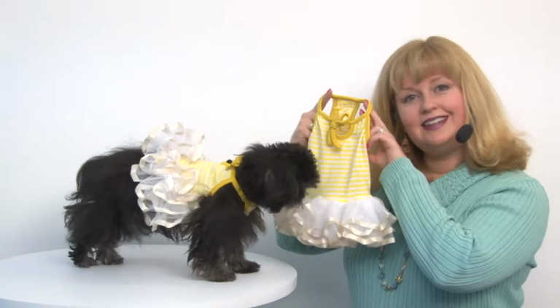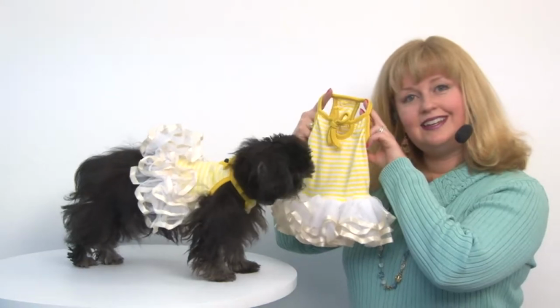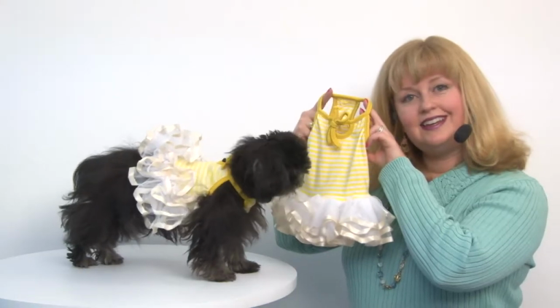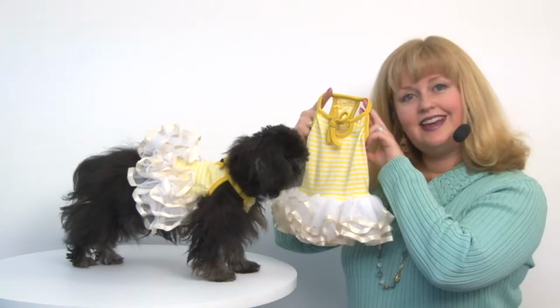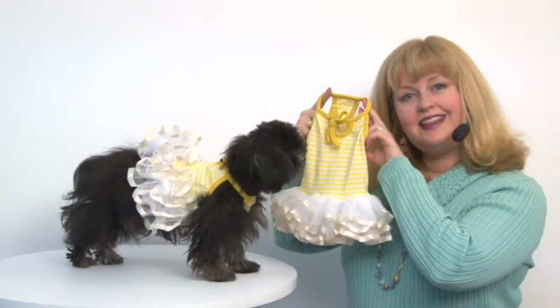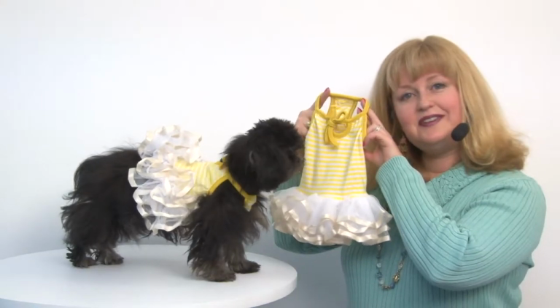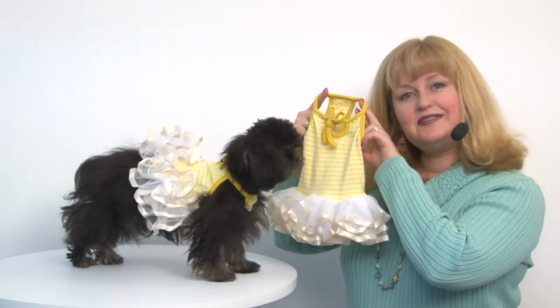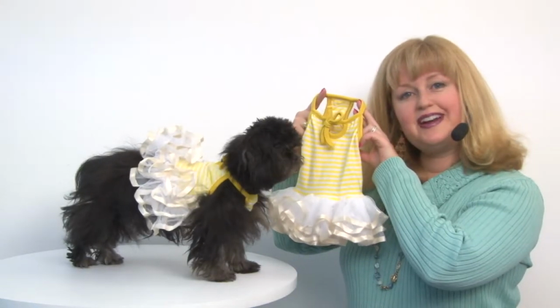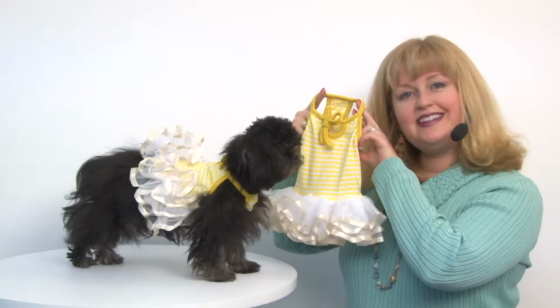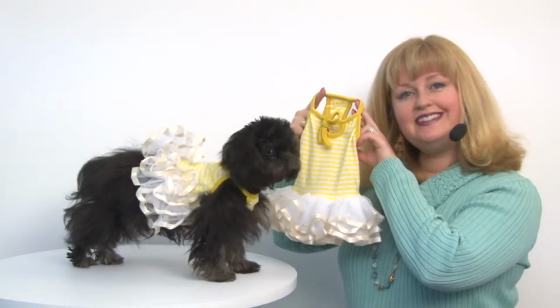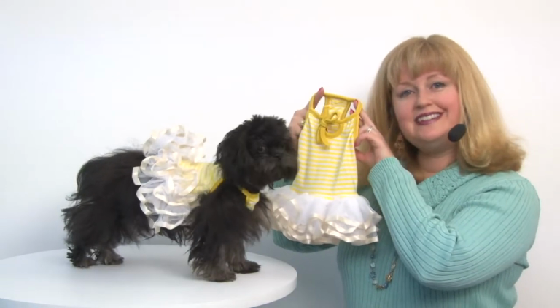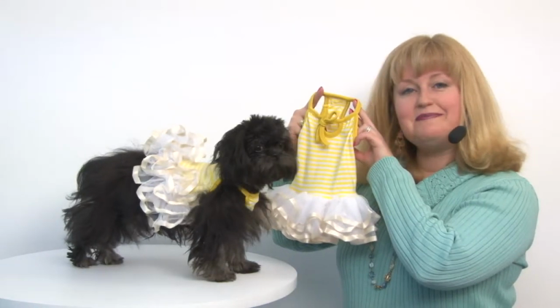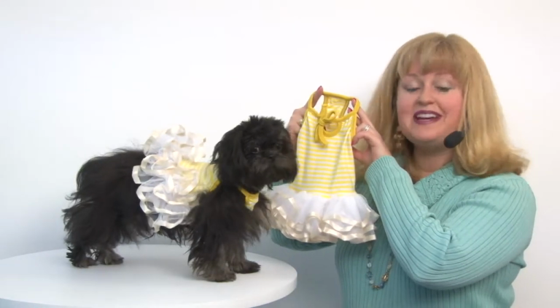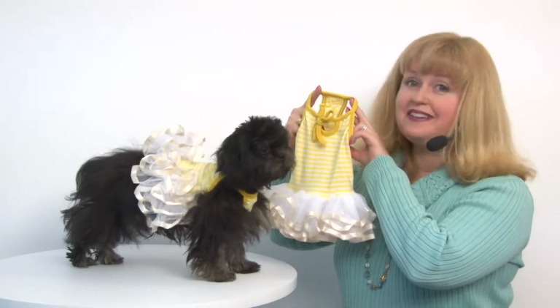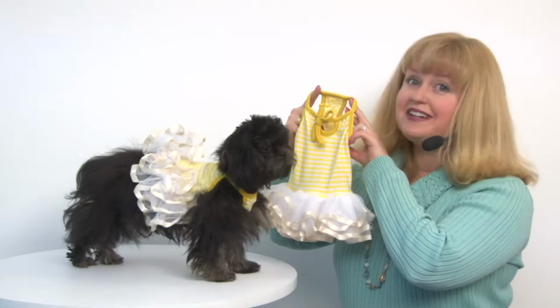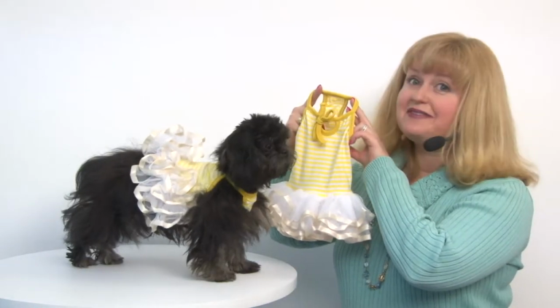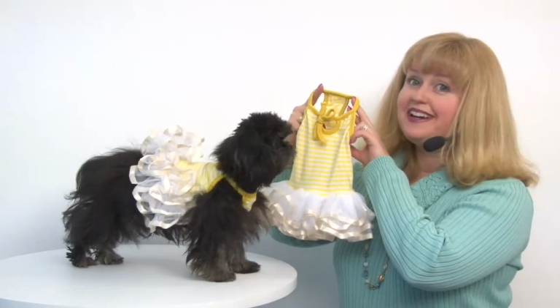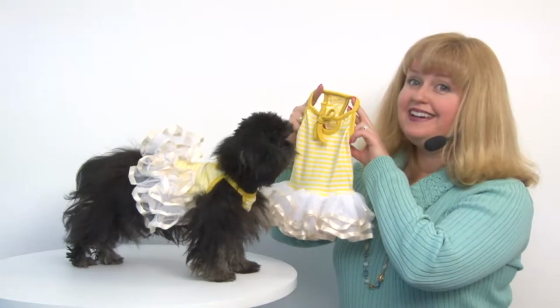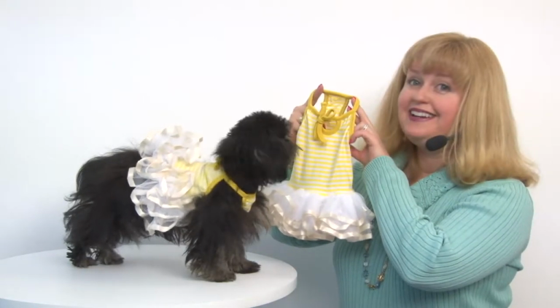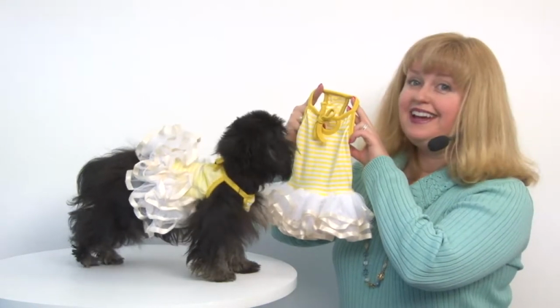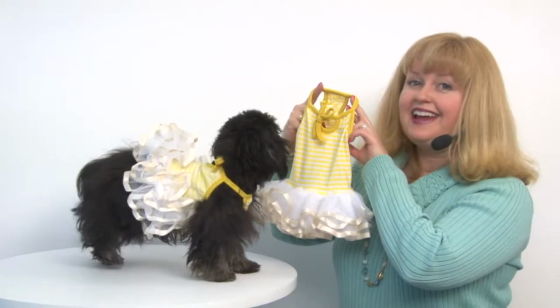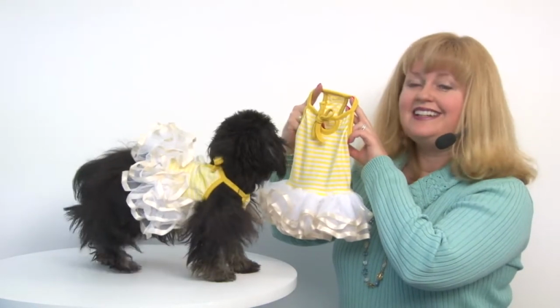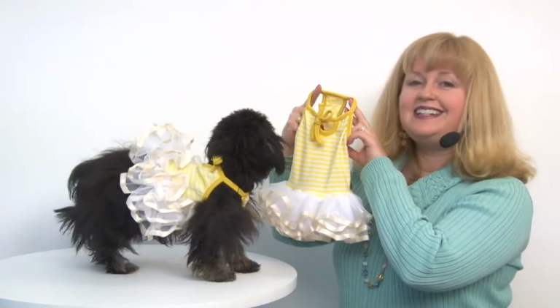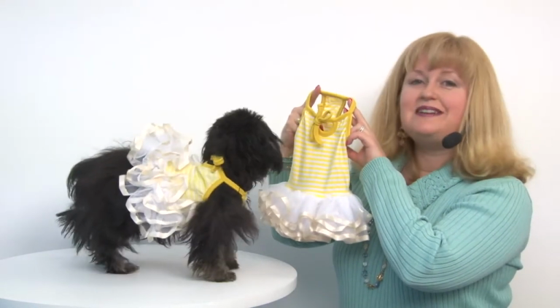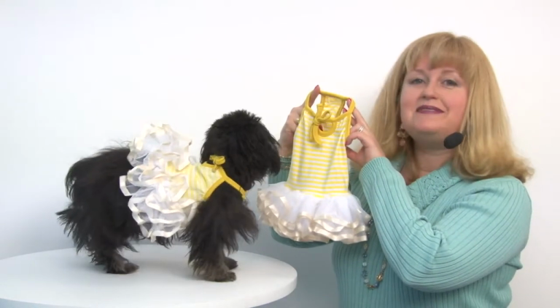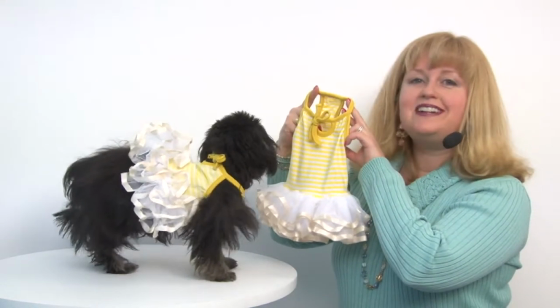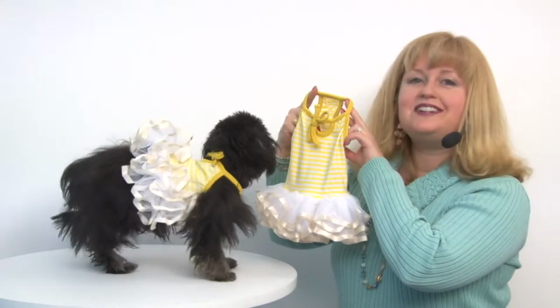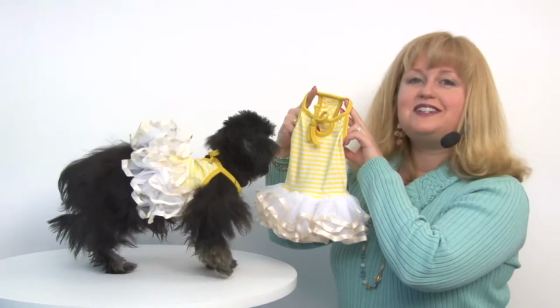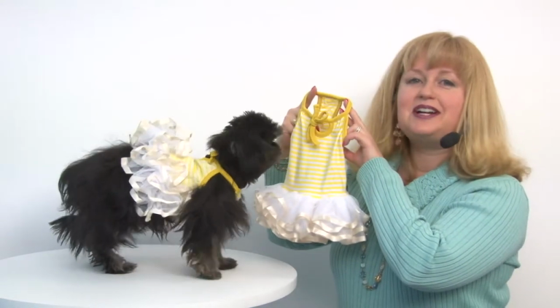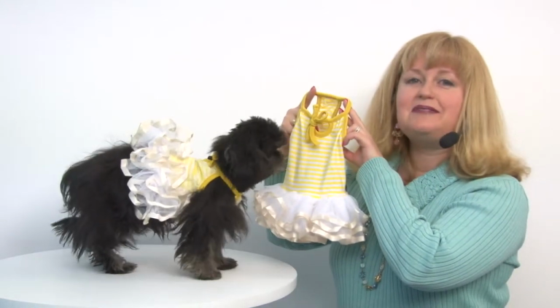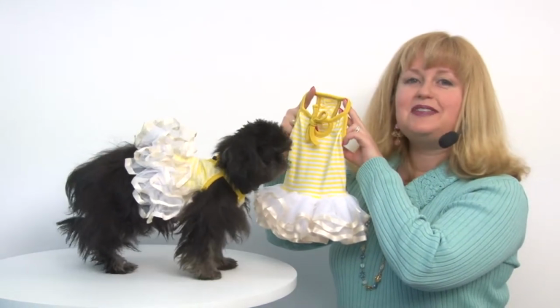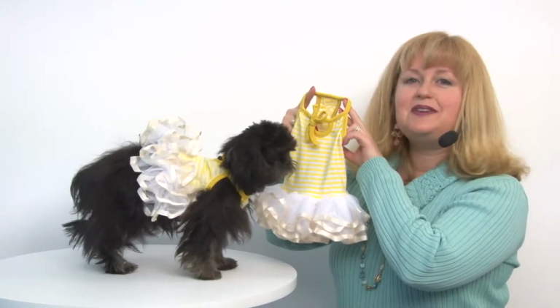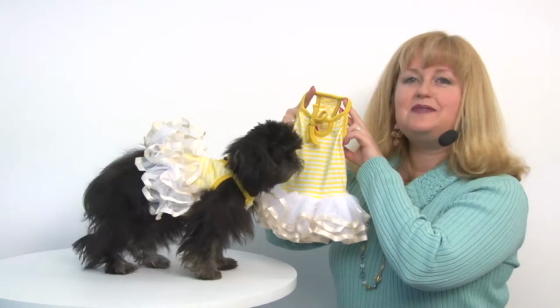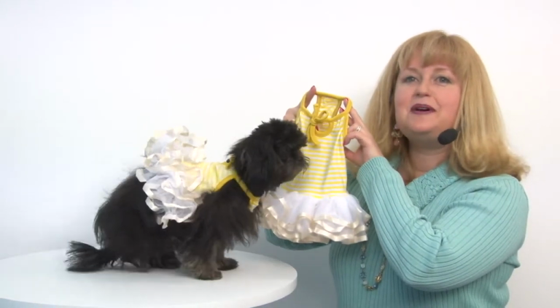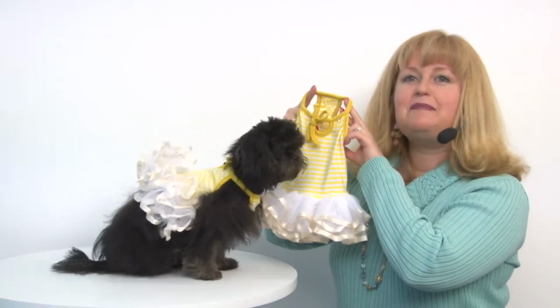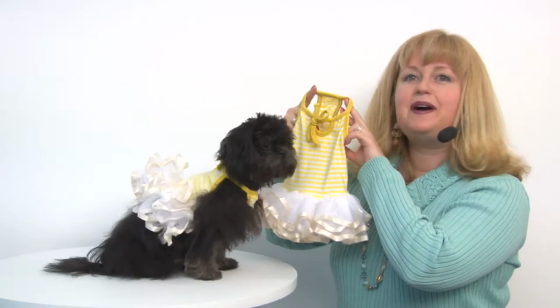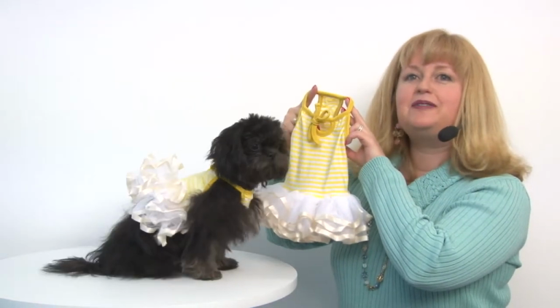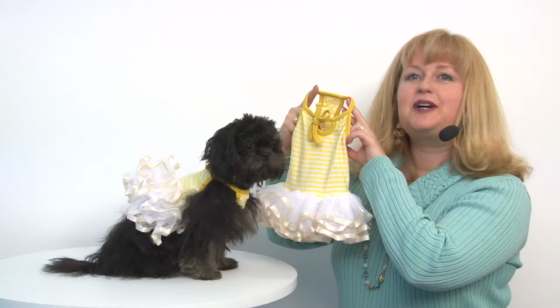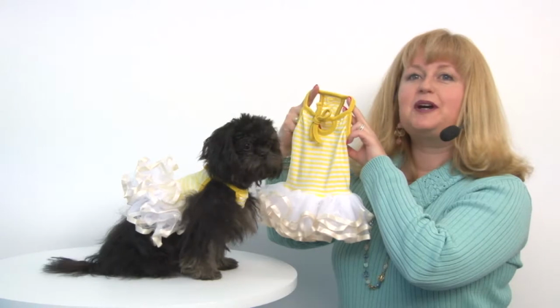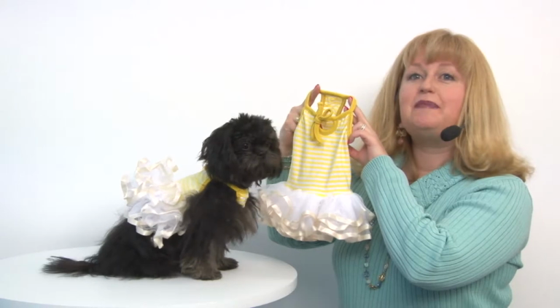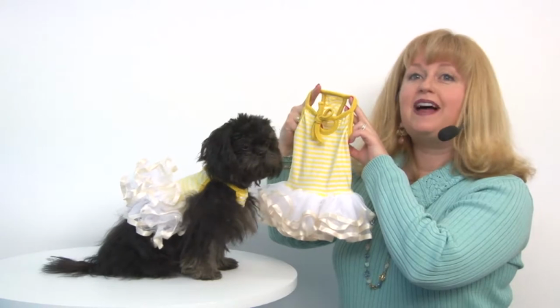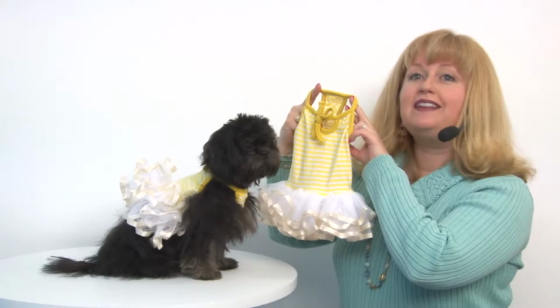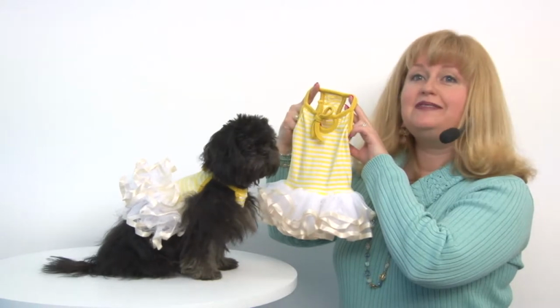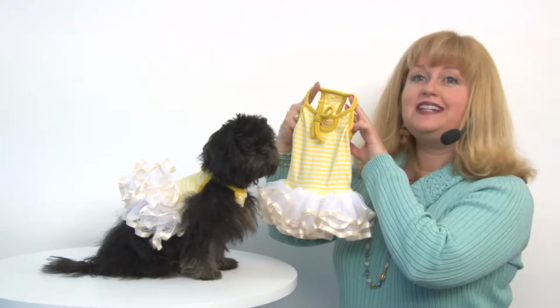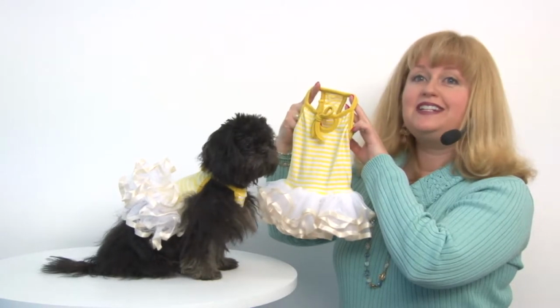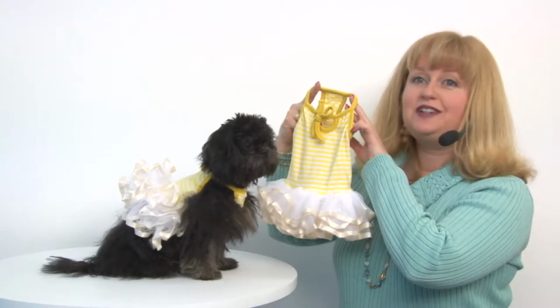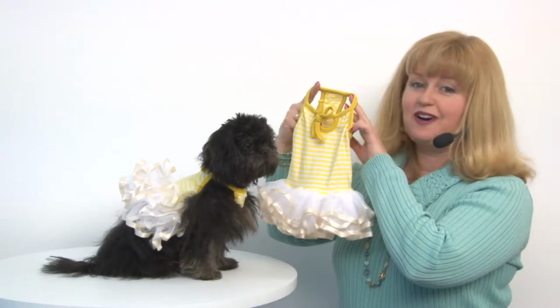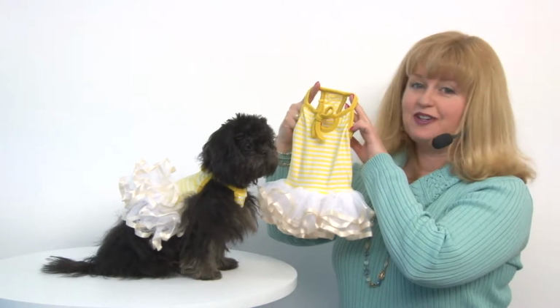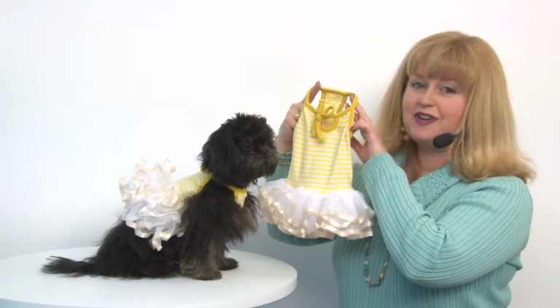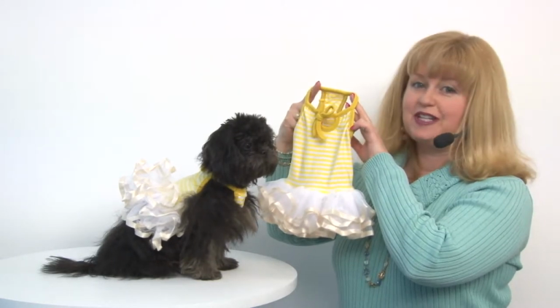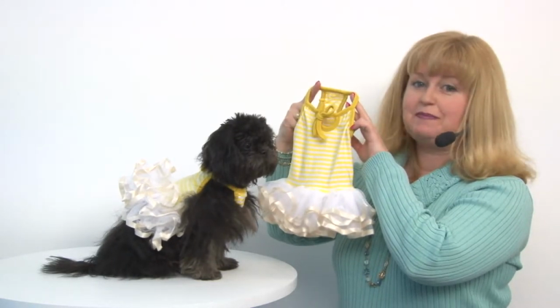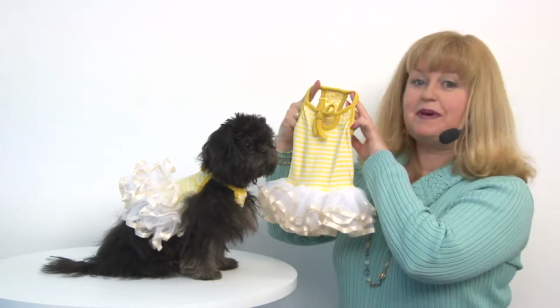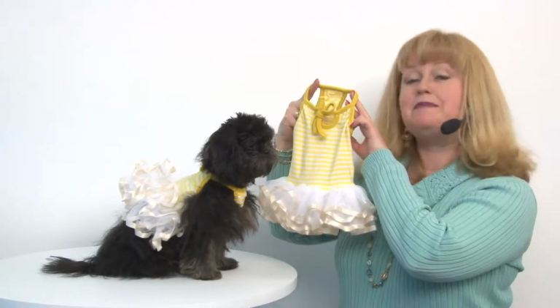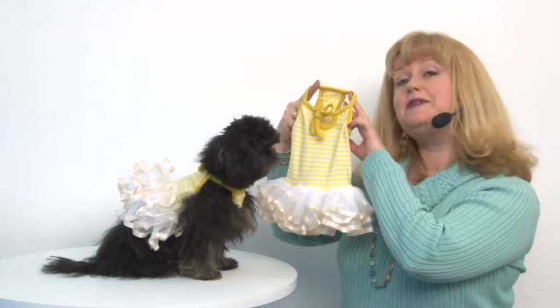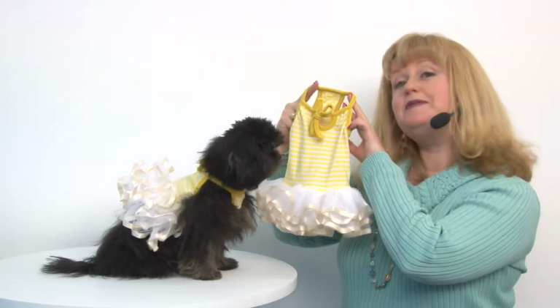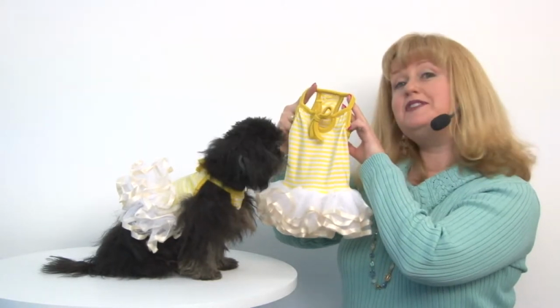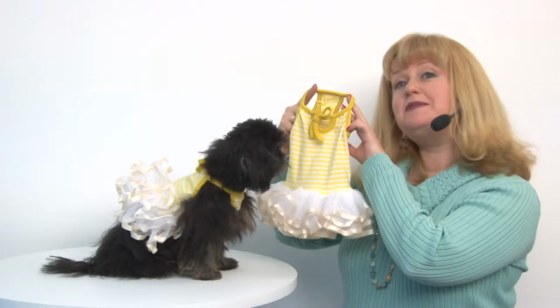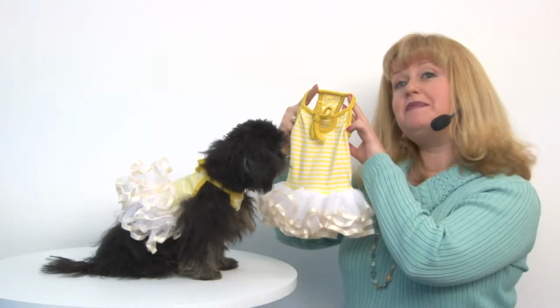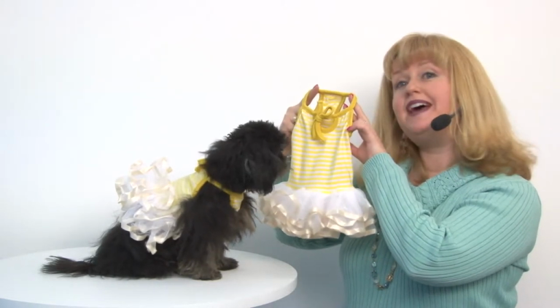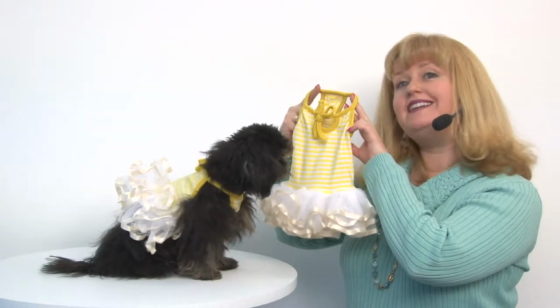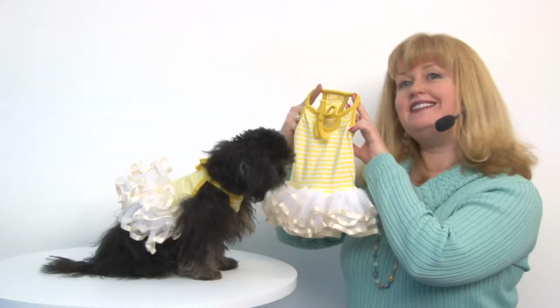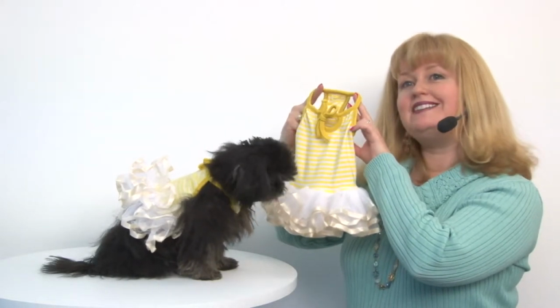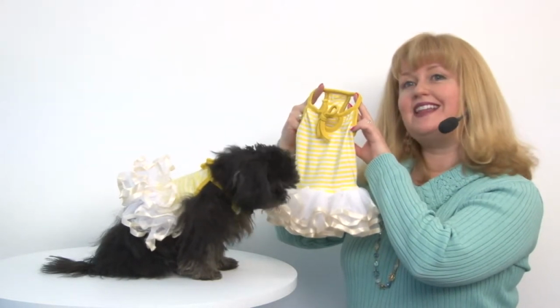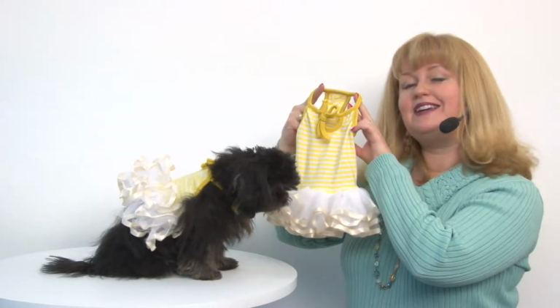Hello friends, it's Marian Rain and today we're here to share with you about our ballerina dog dress by Parisian Pet in Yellow.